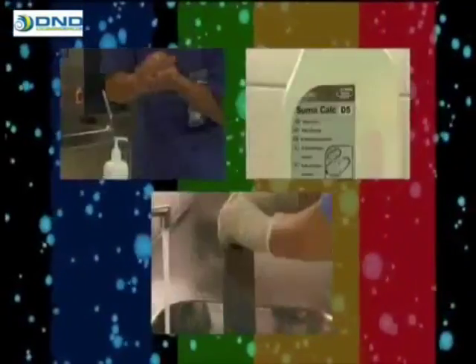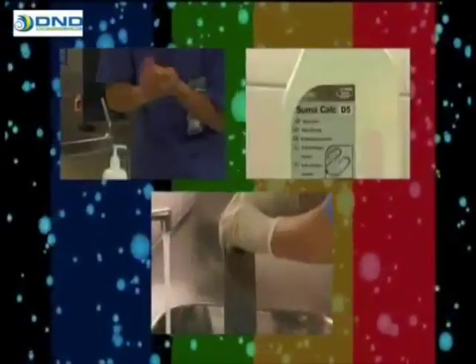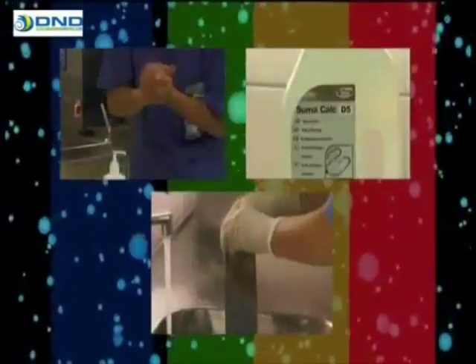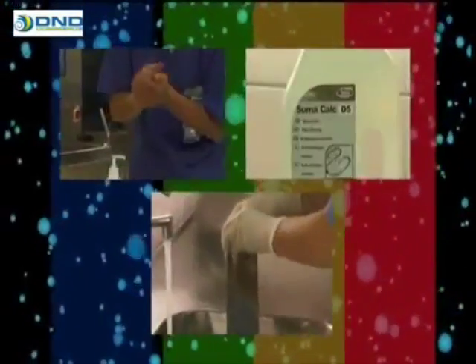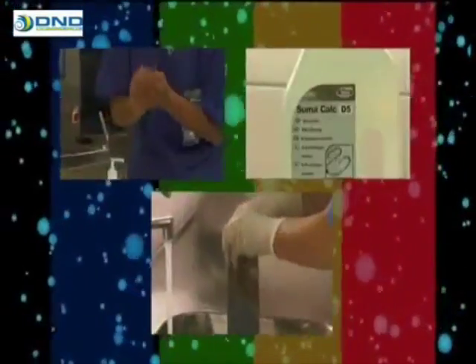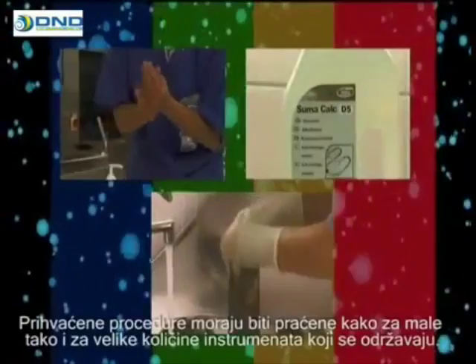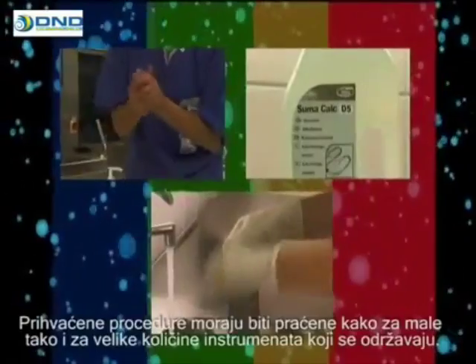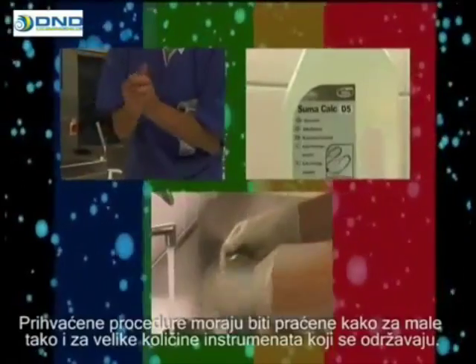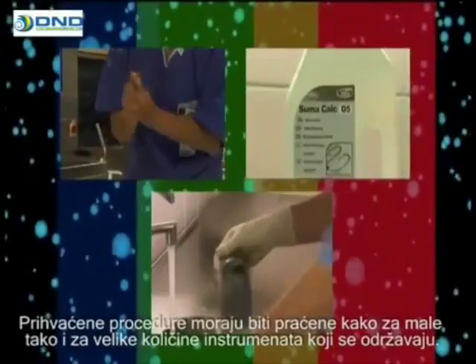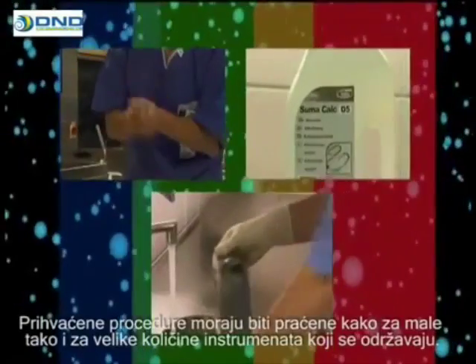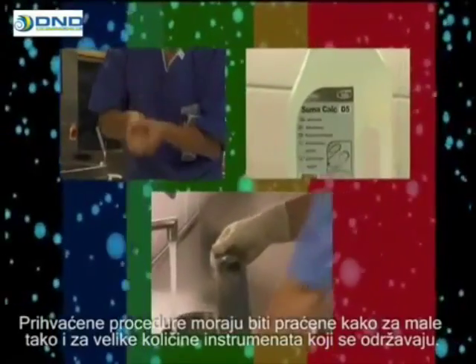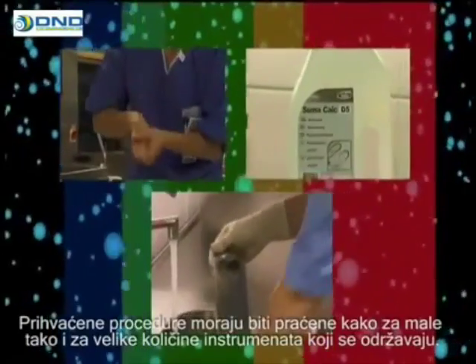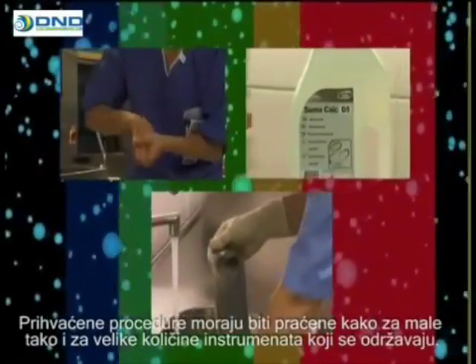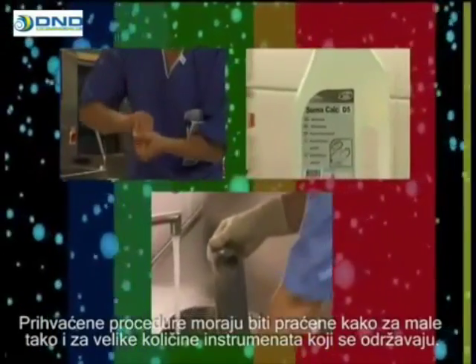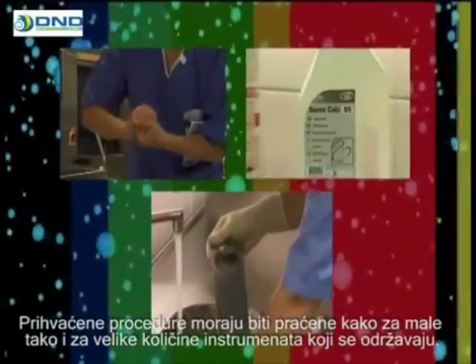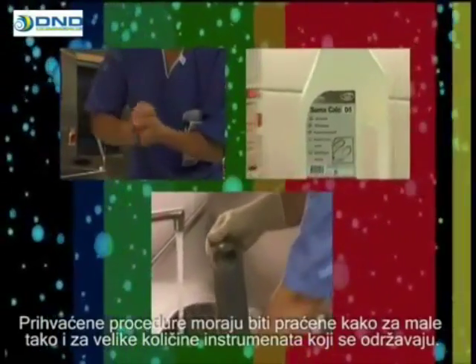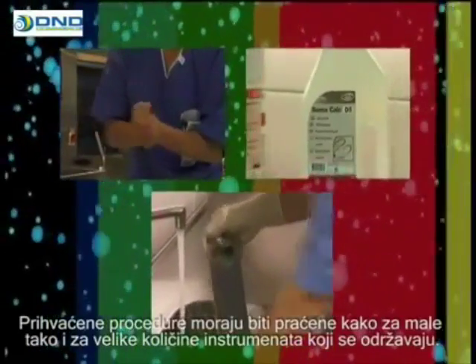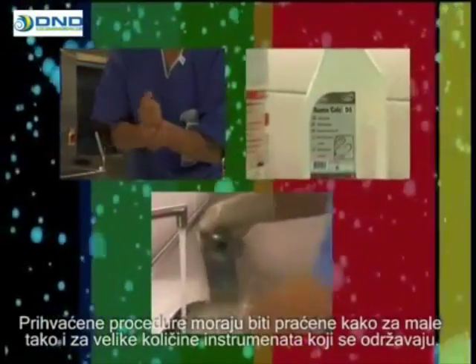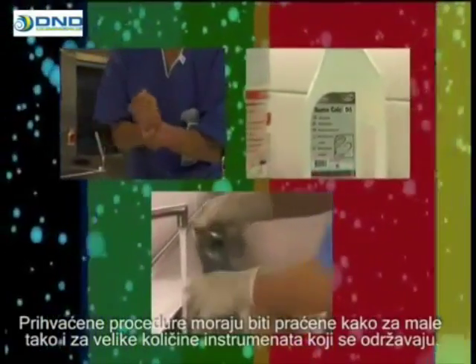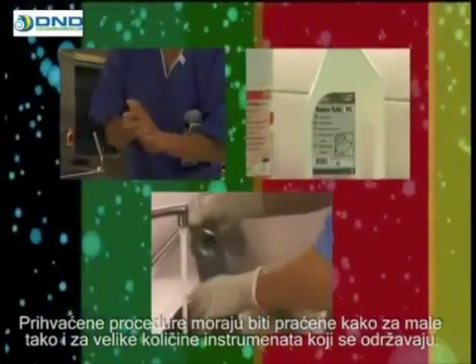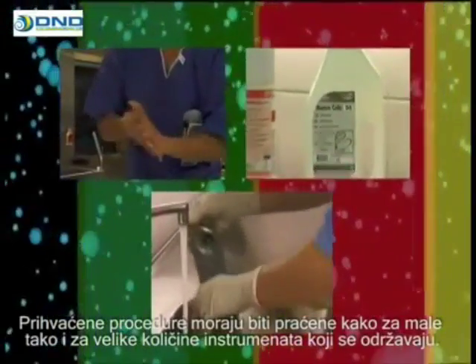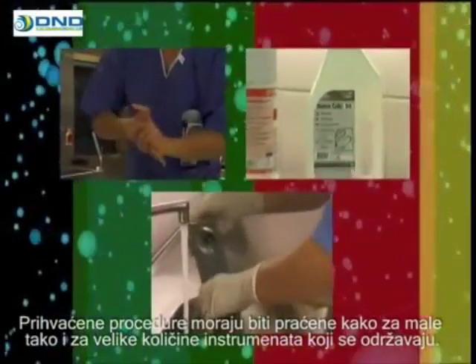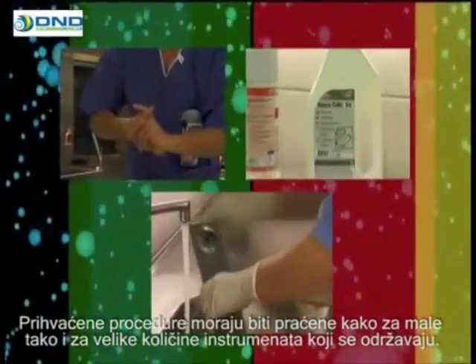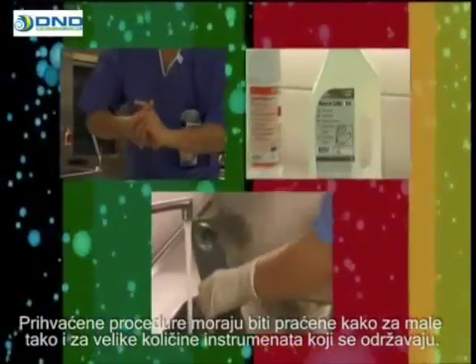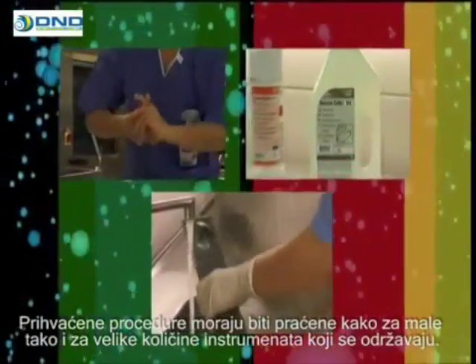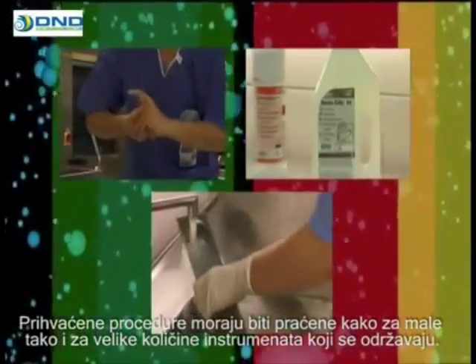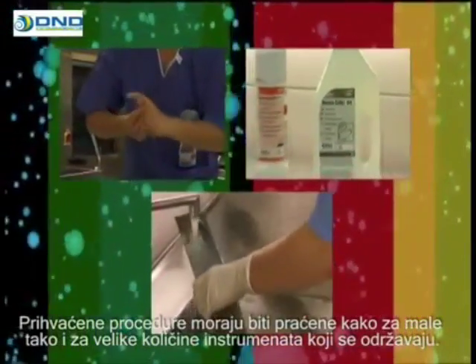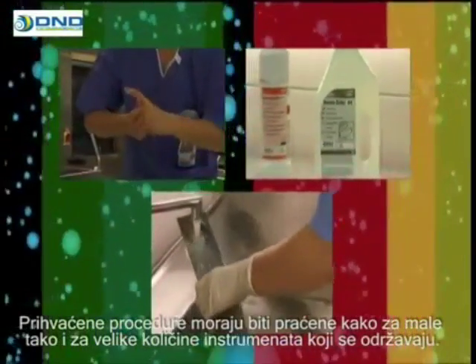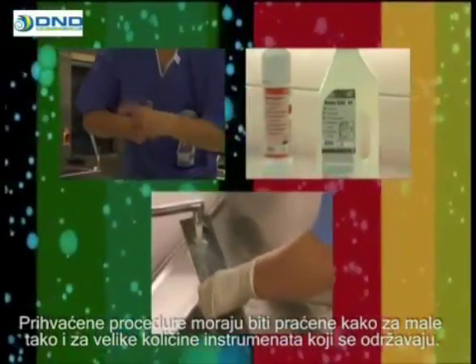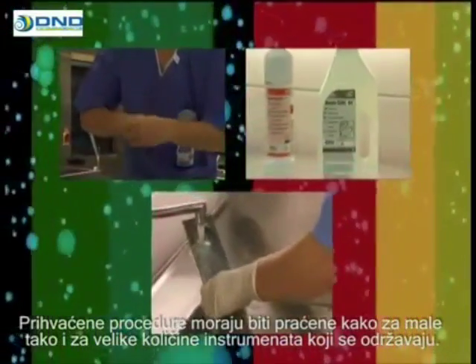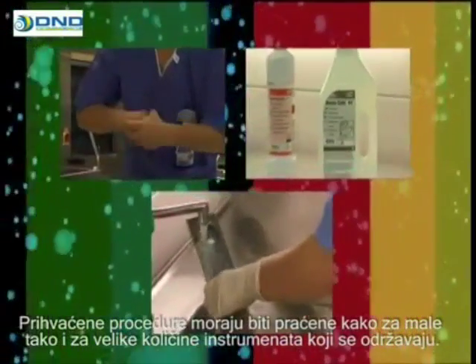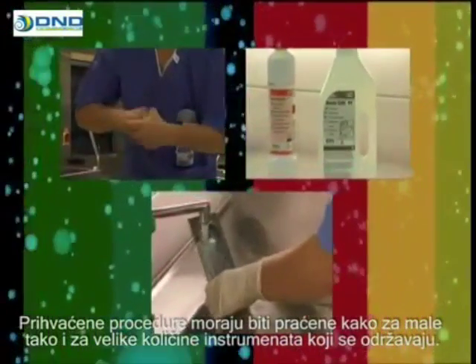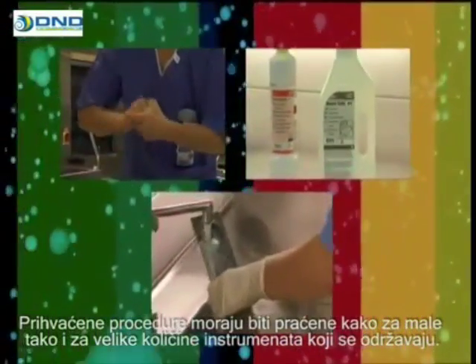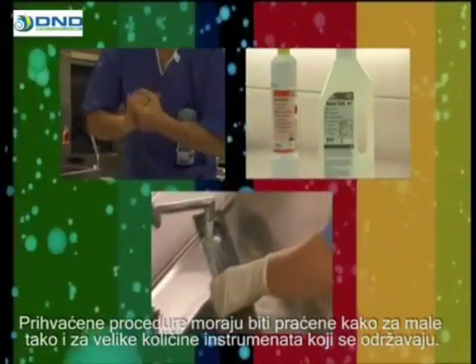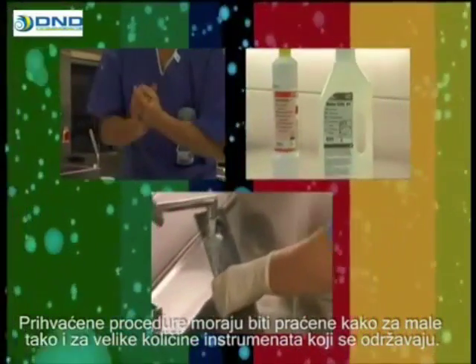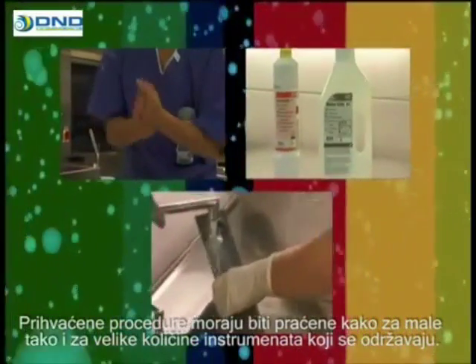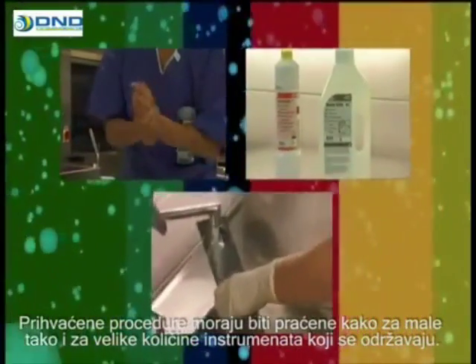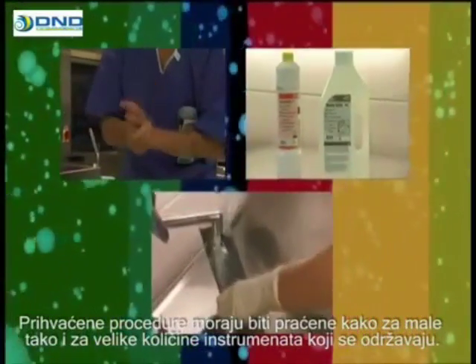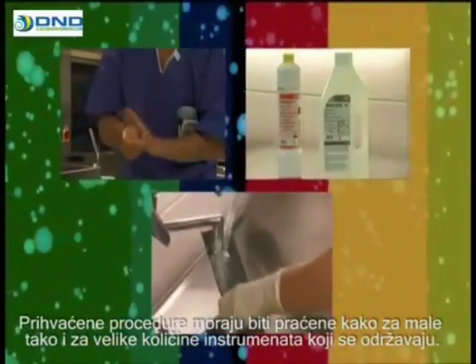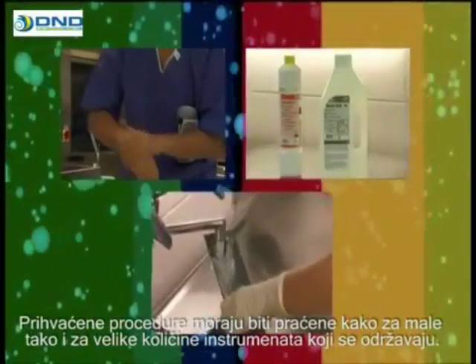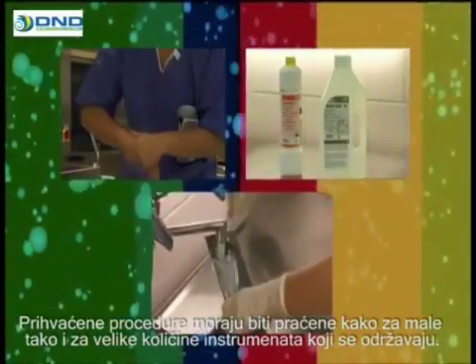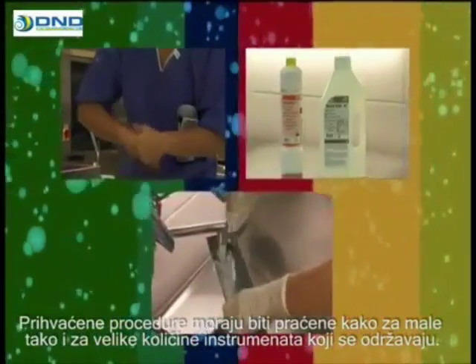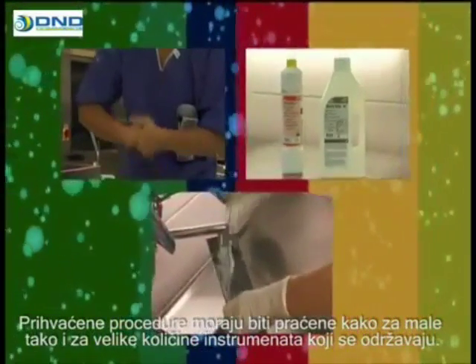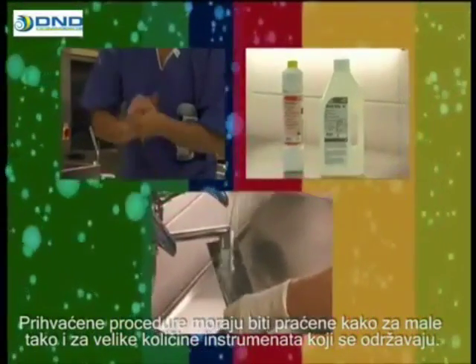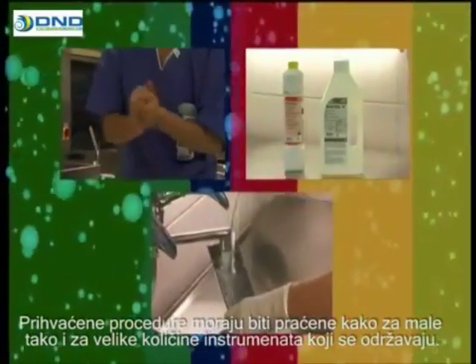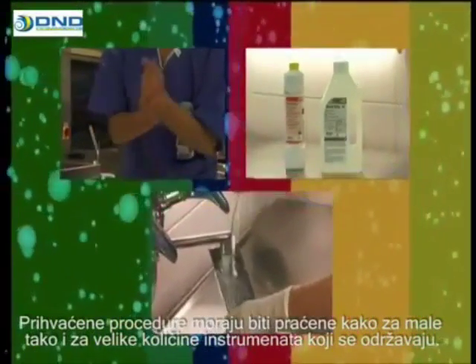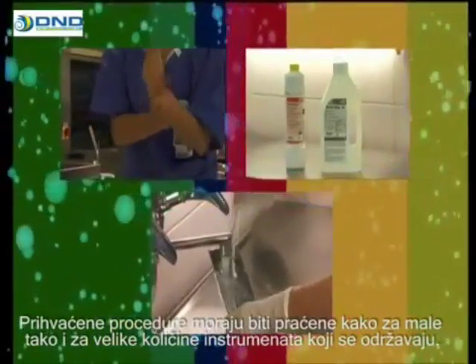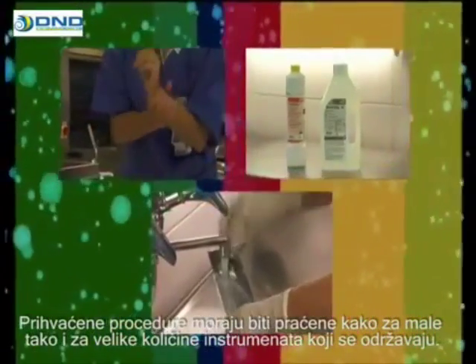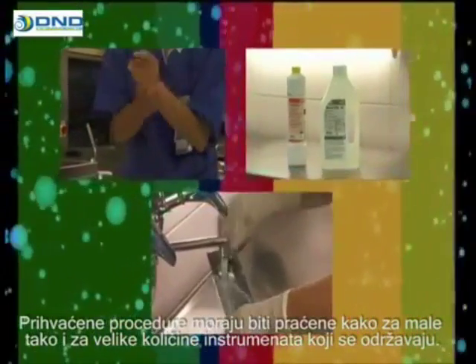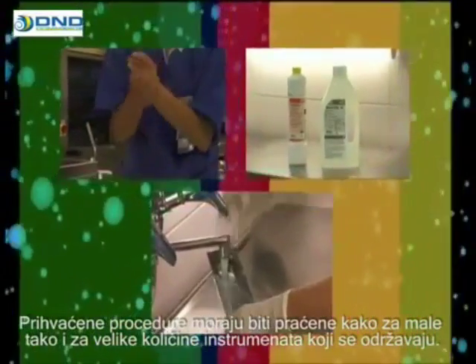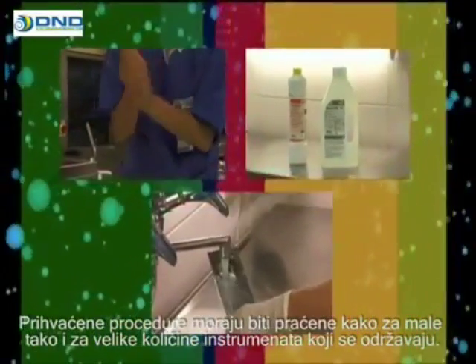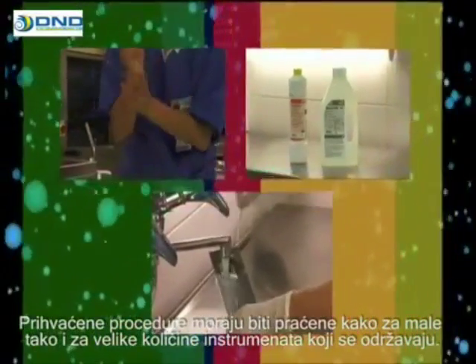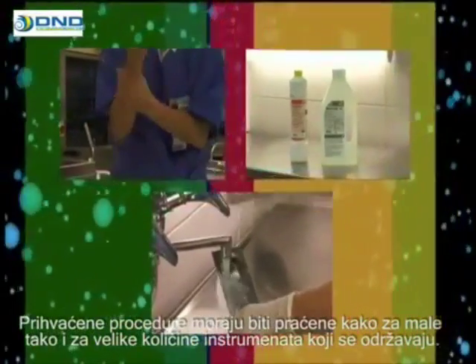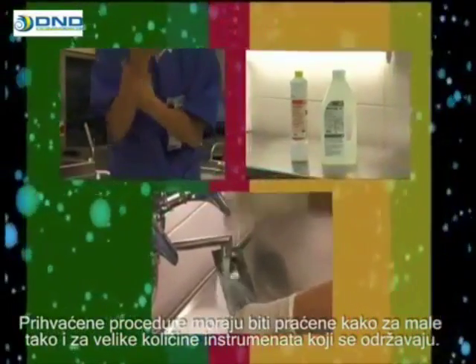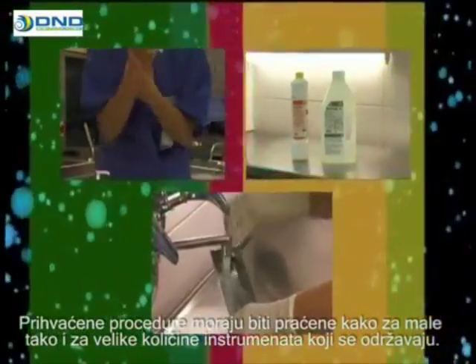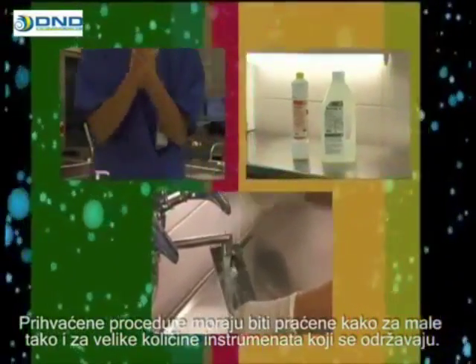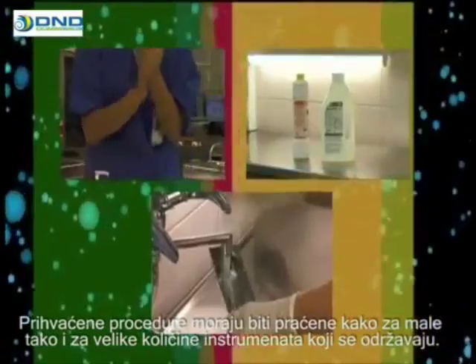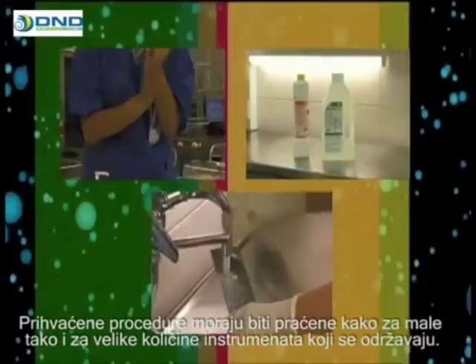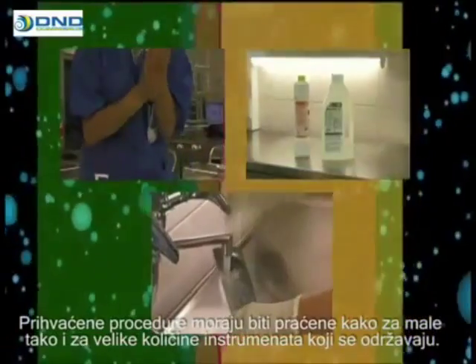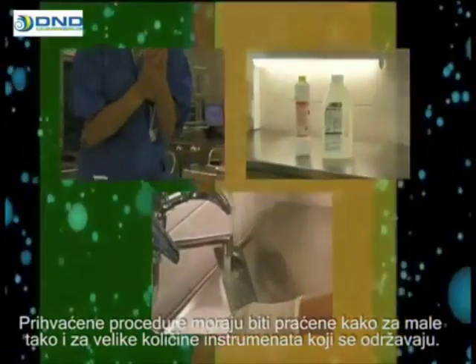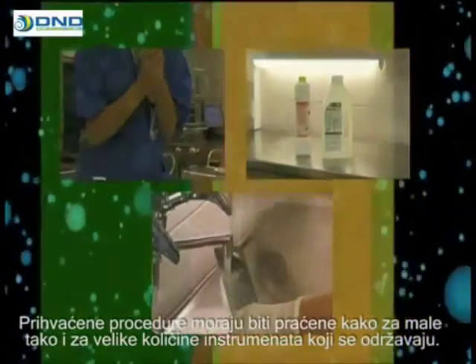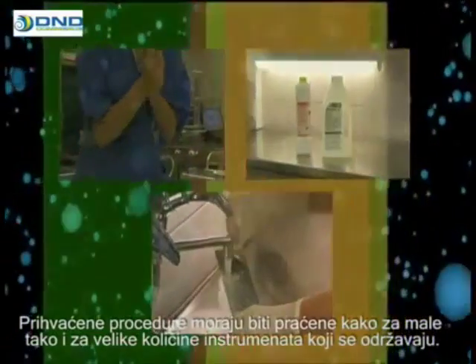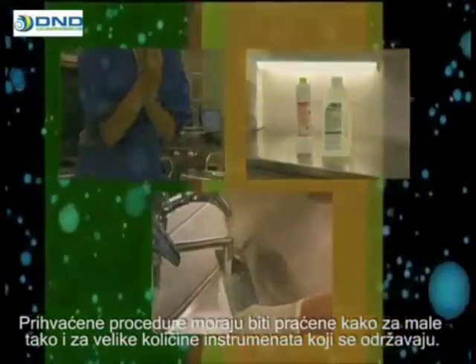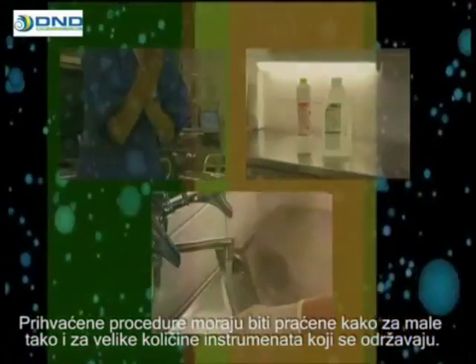The aim of instrument maintenance is to prevent the transmission of infections by processing the instruments used in the examination and treatment of patients in a way that eliminates the risk of contamination. Accepted procedures must be followed in both large and small units of instrument maintenance.